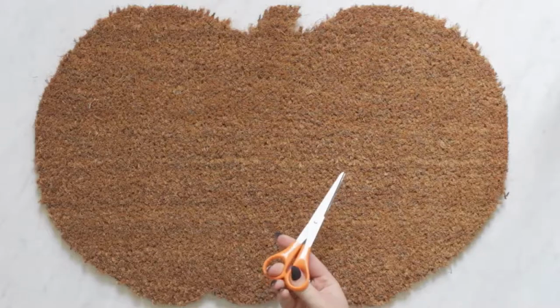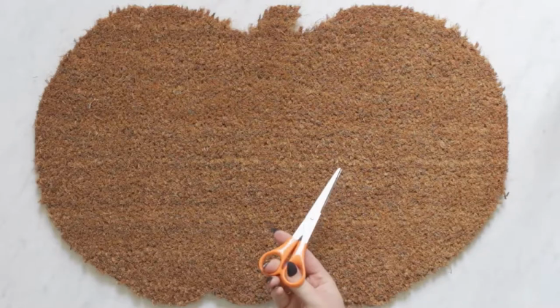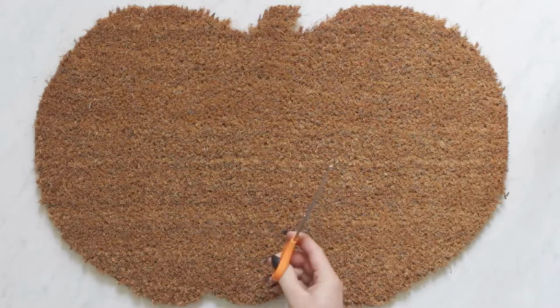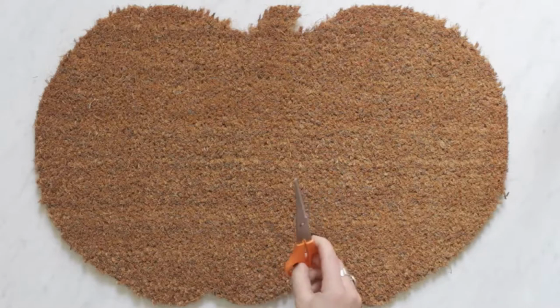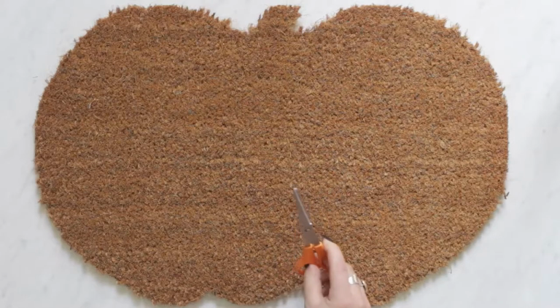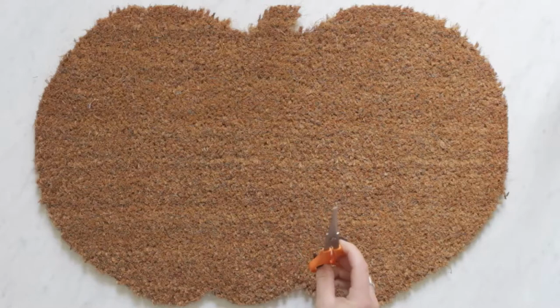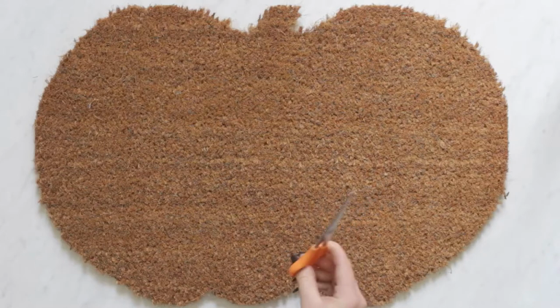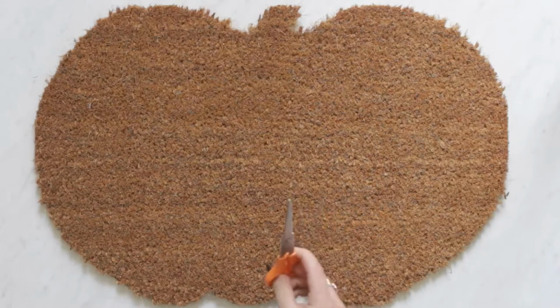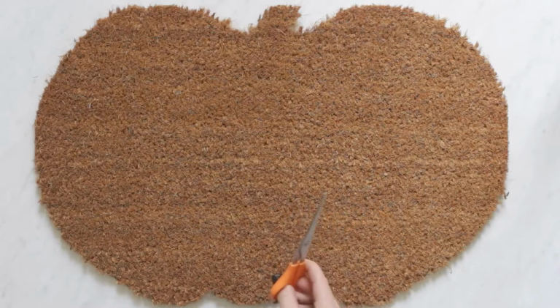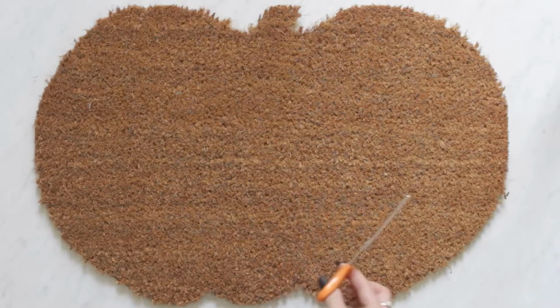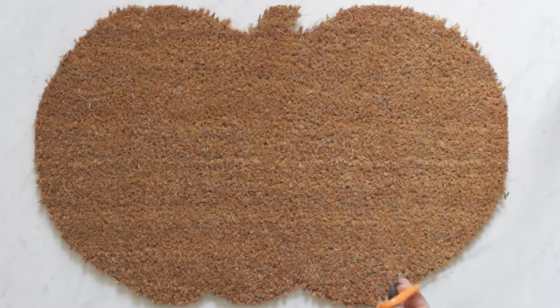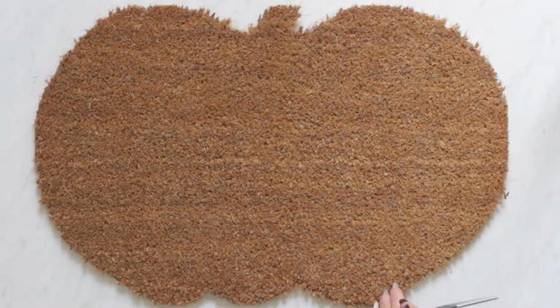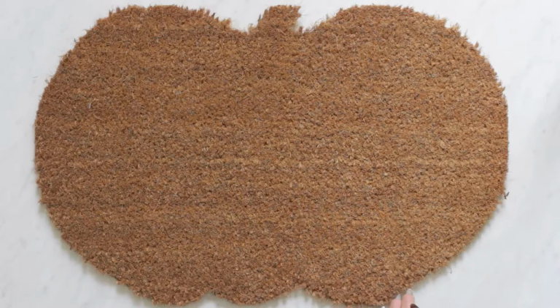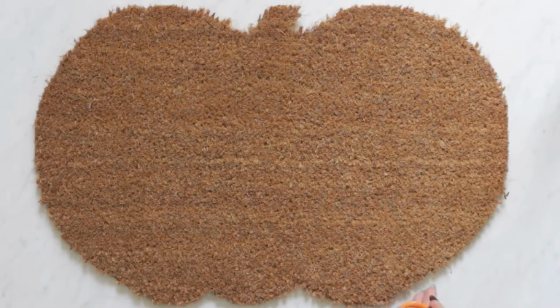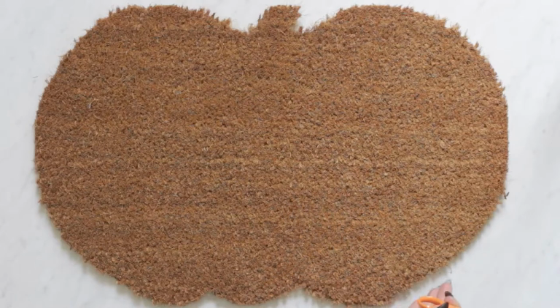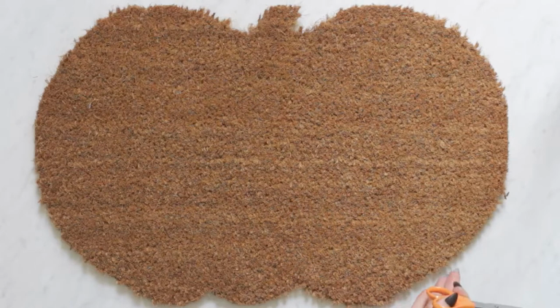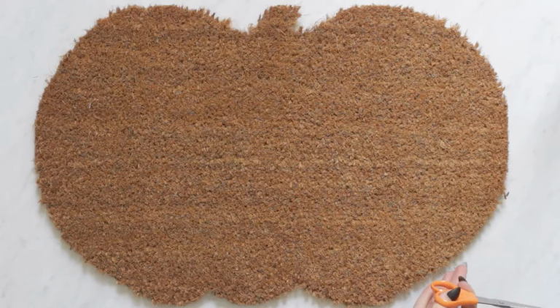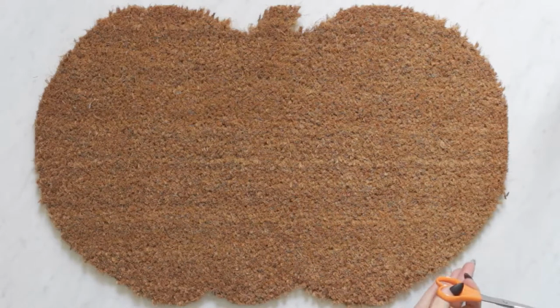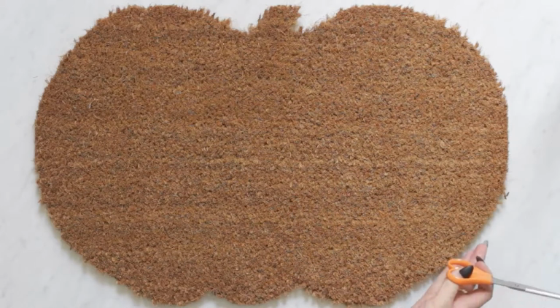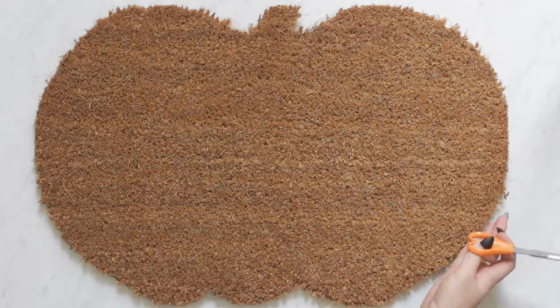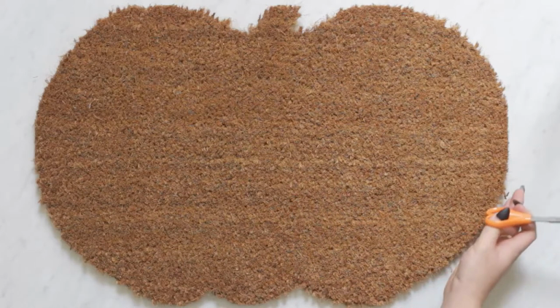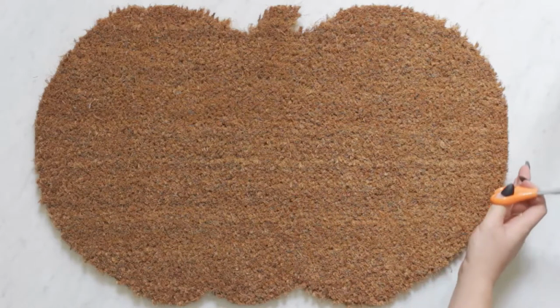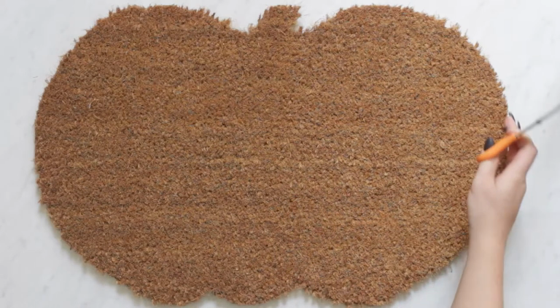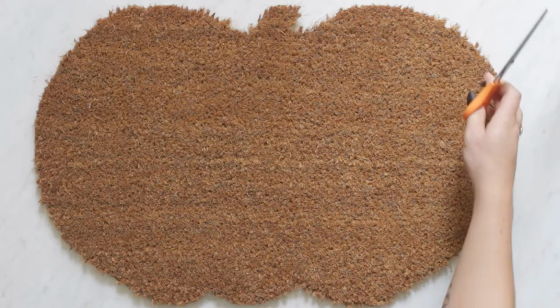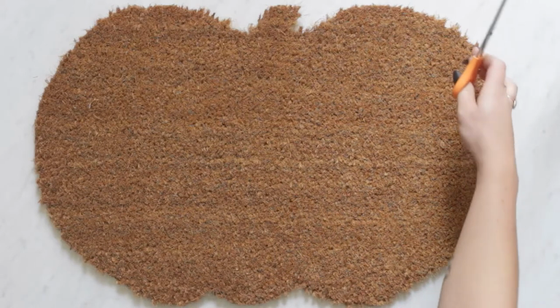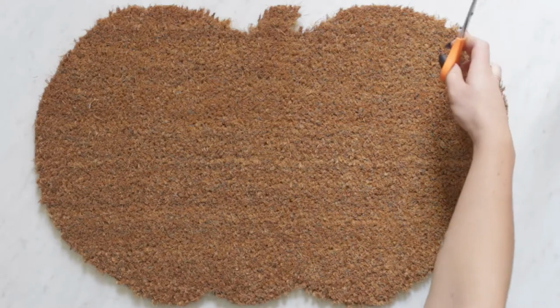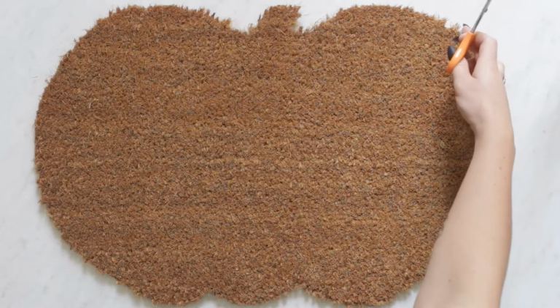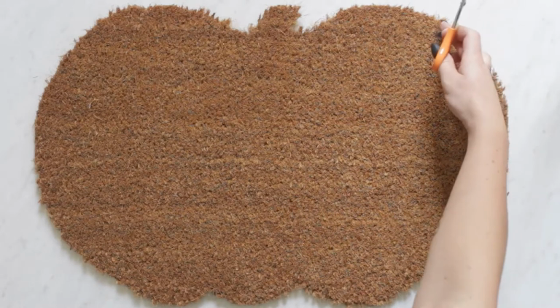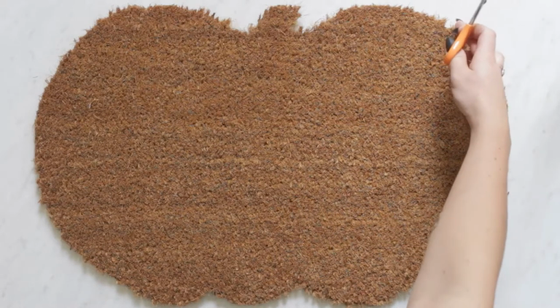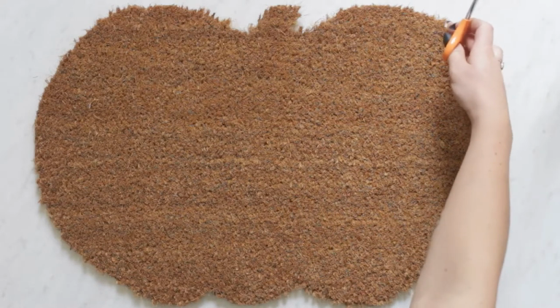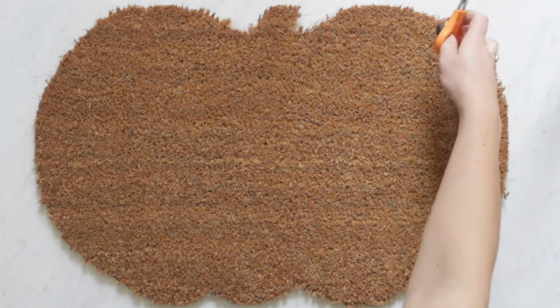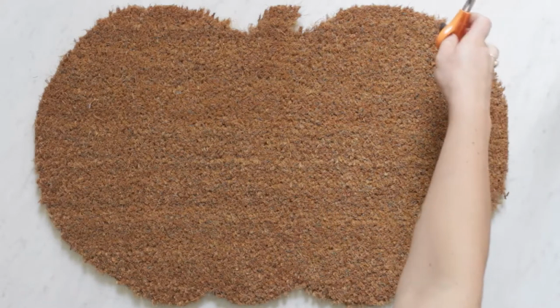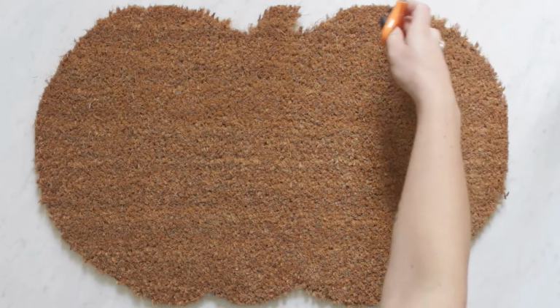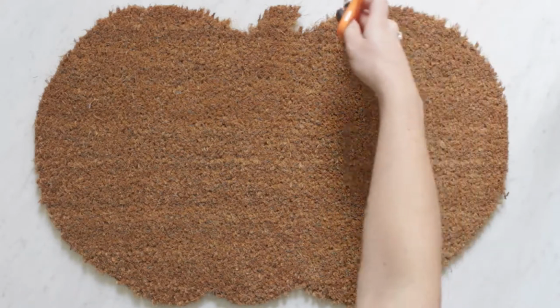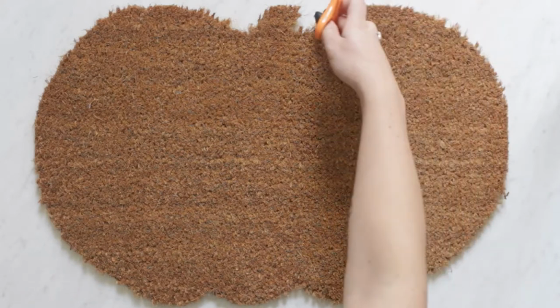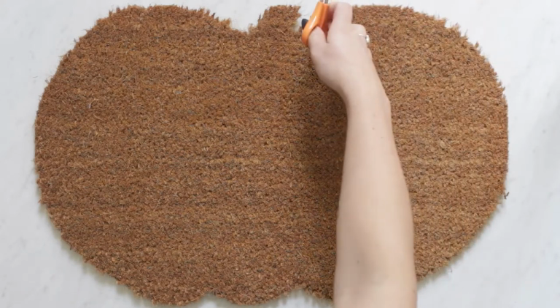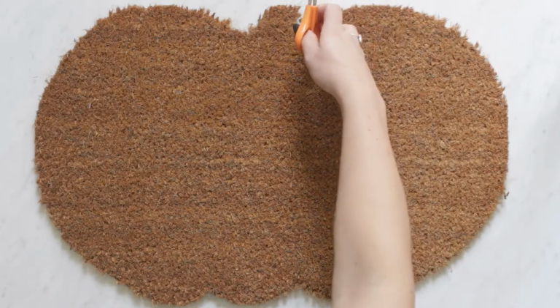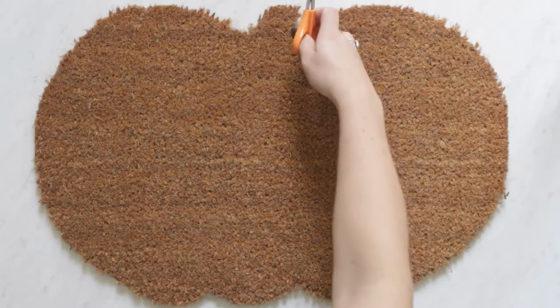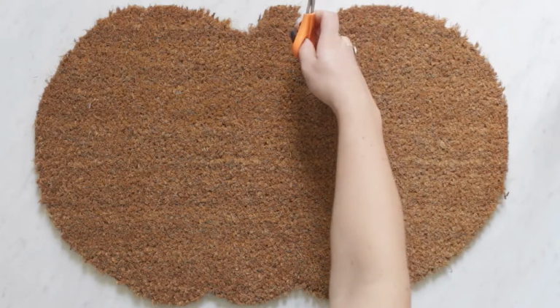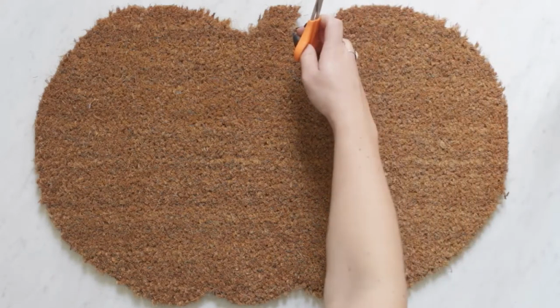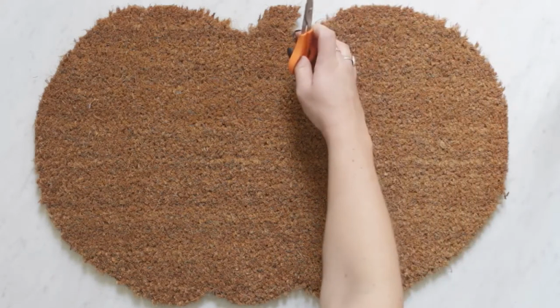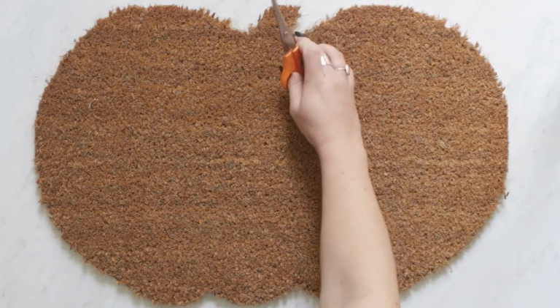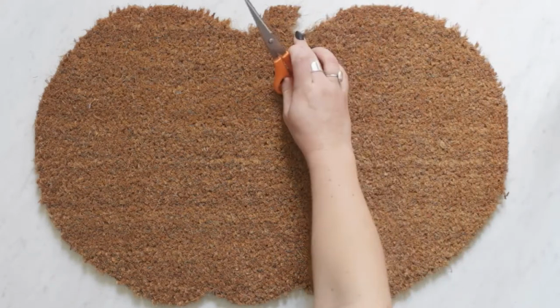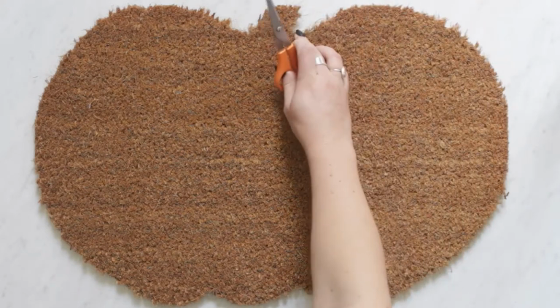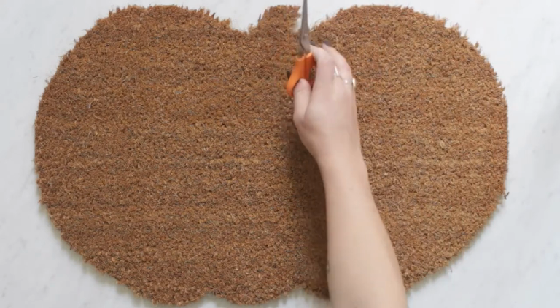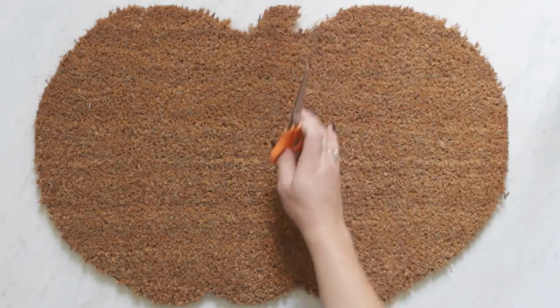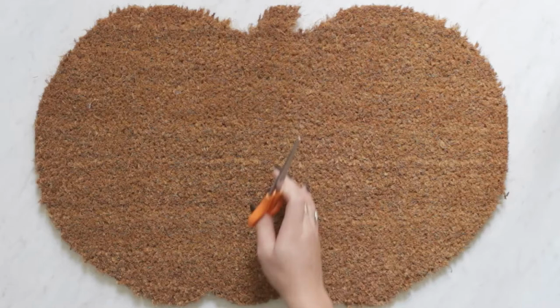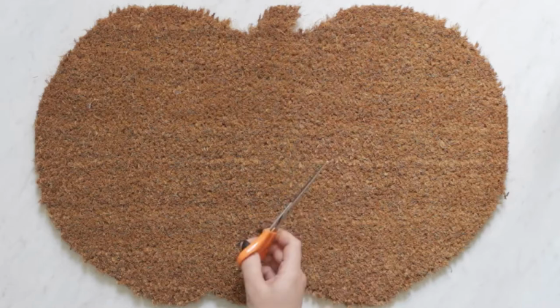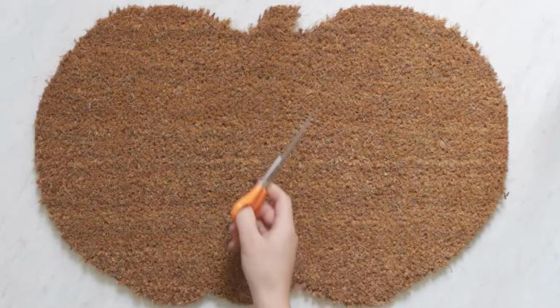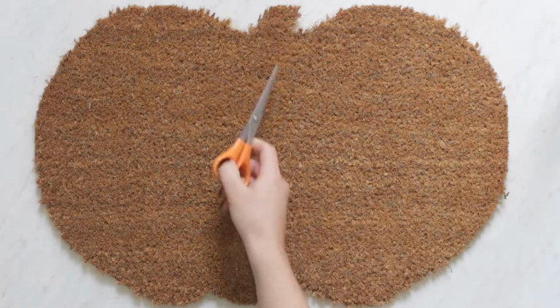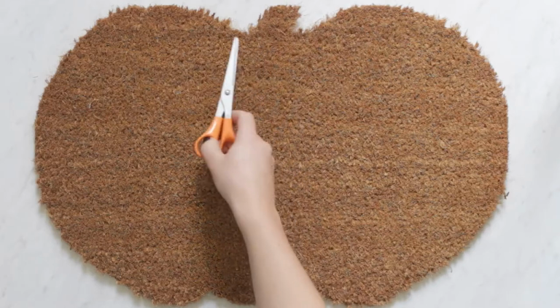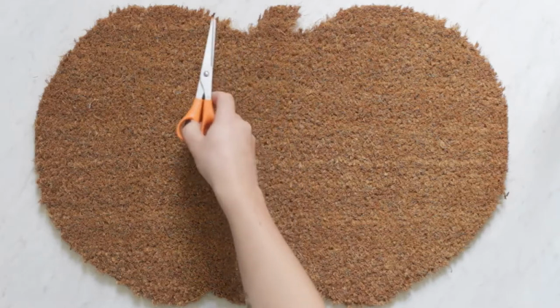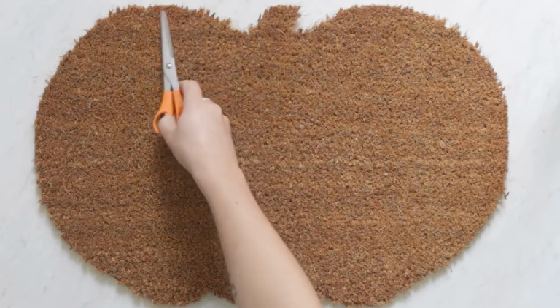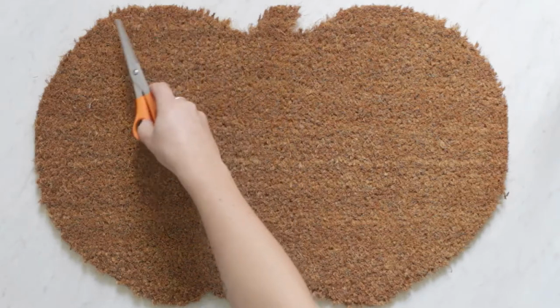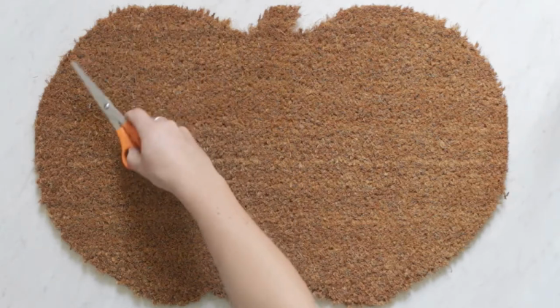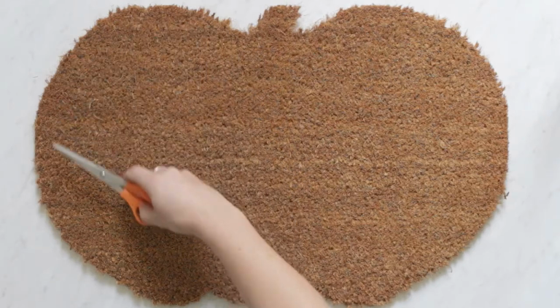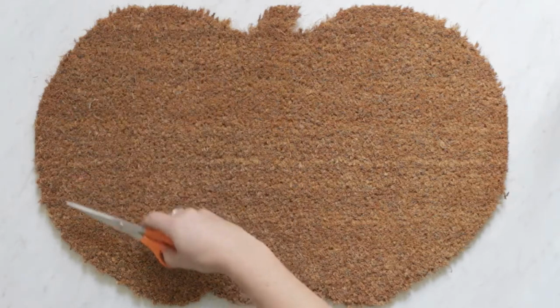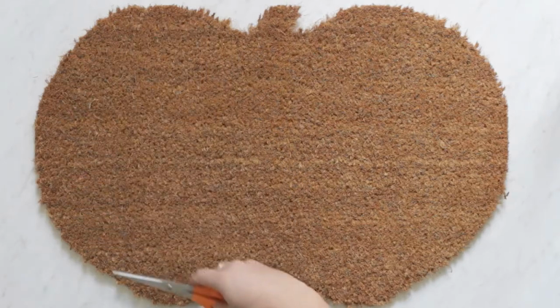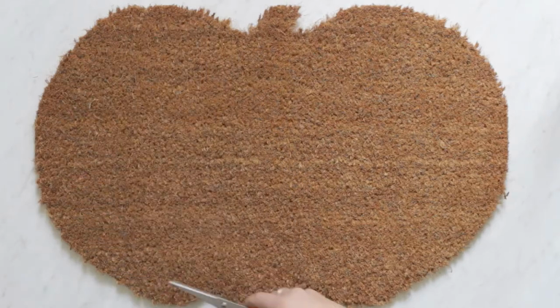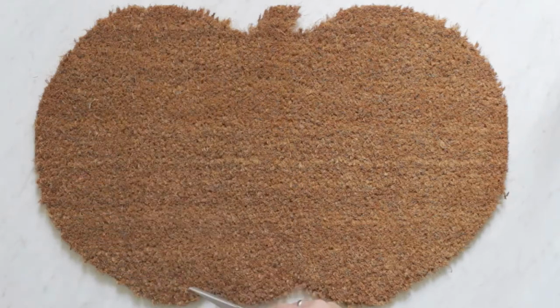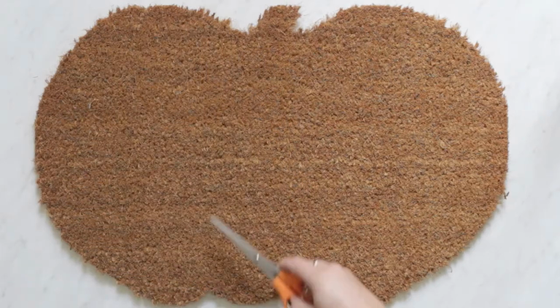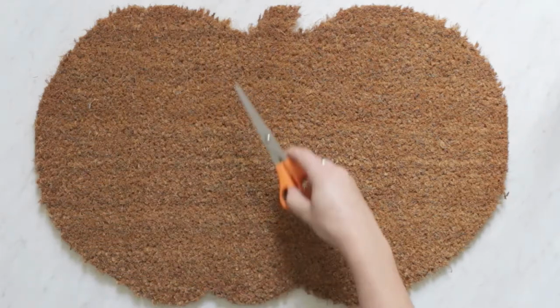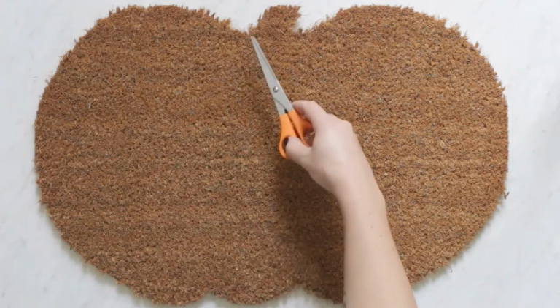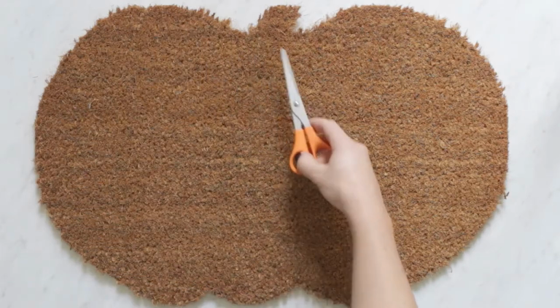So now I'm just going to use regular scissors to trim up the edge, just to give it shape in some of the places that are a little bit longer. And then I'll start painting in my outline.